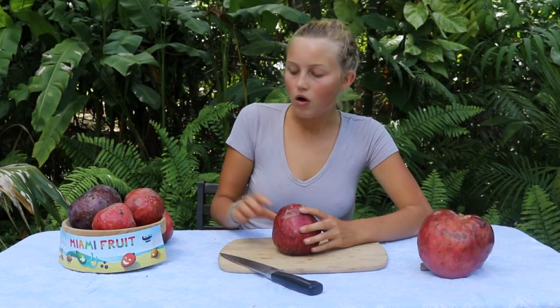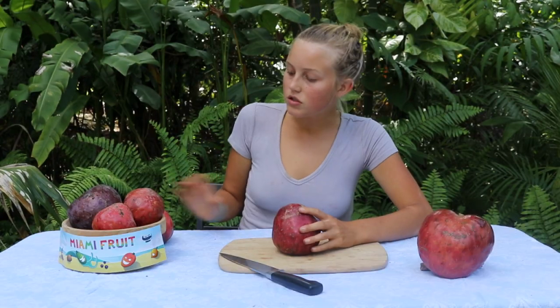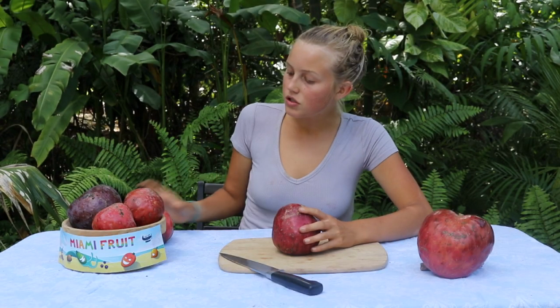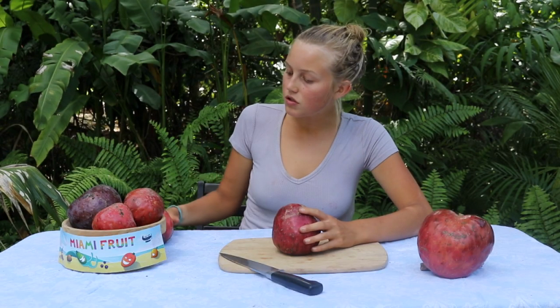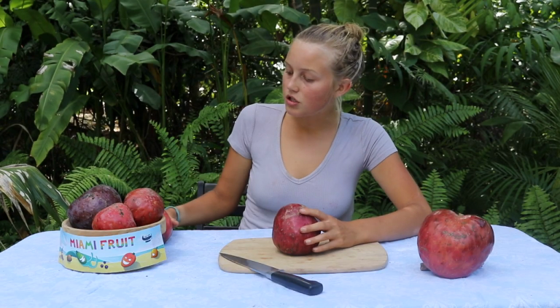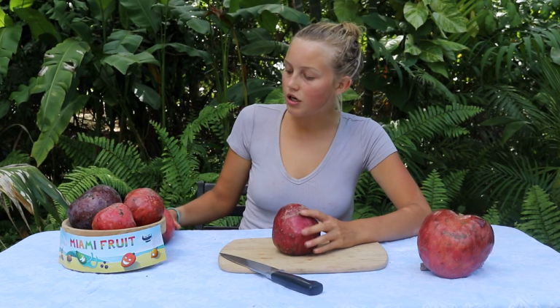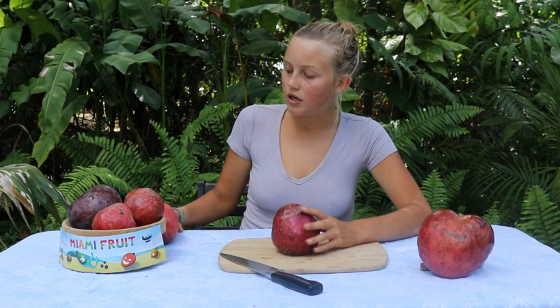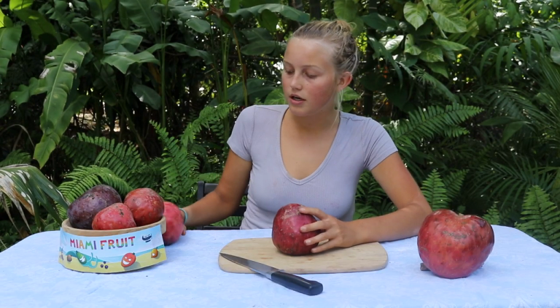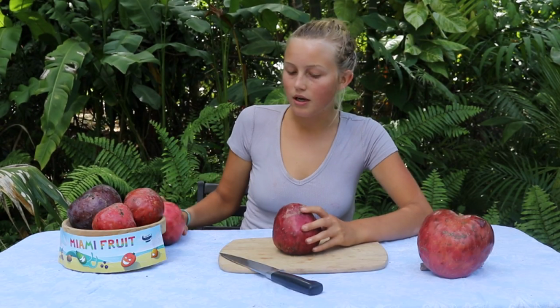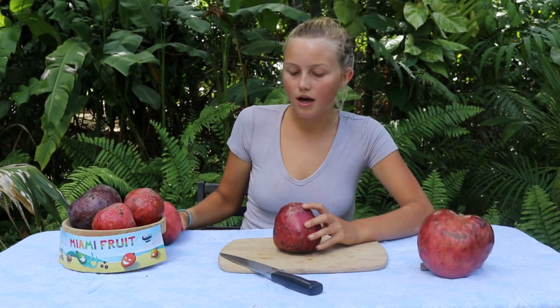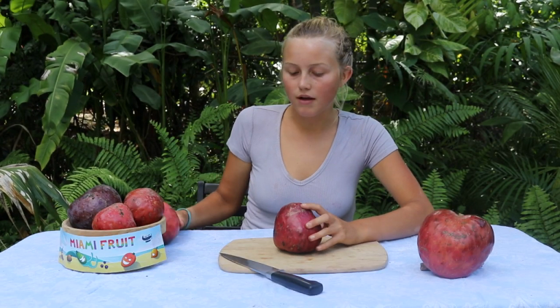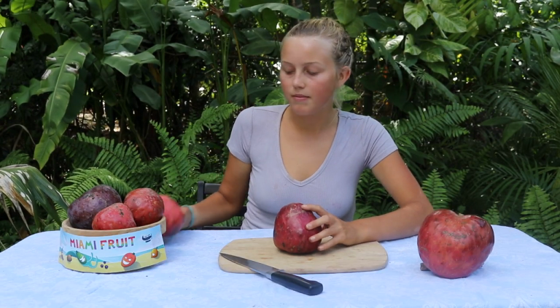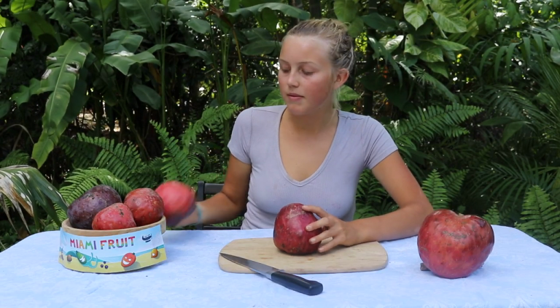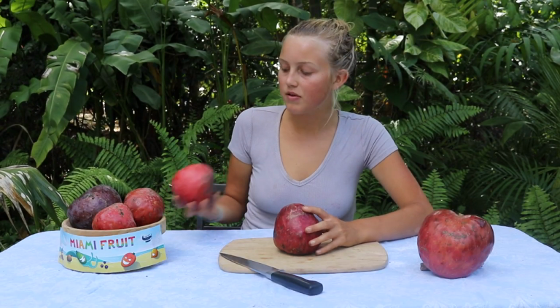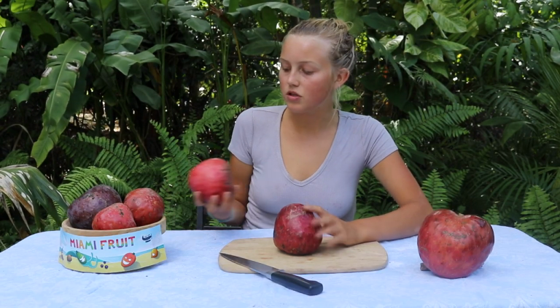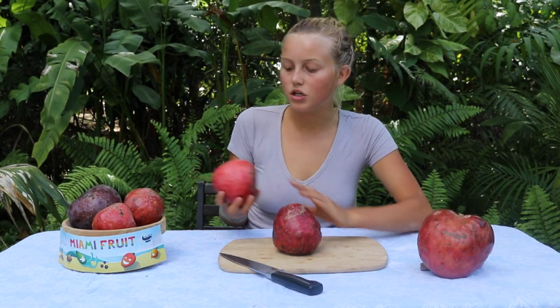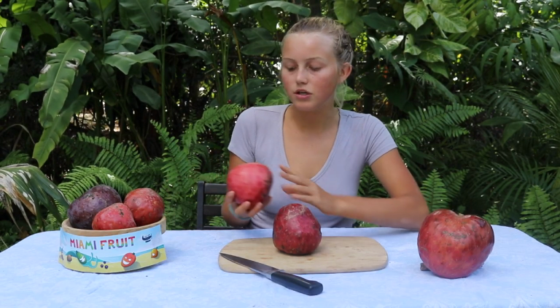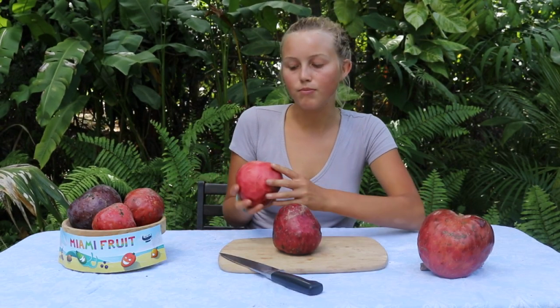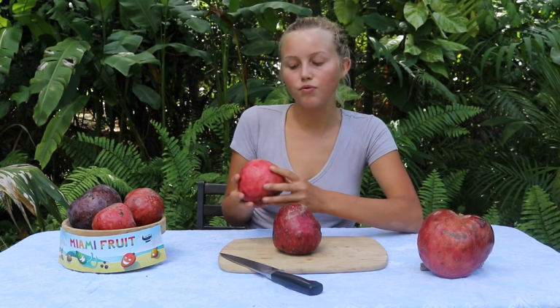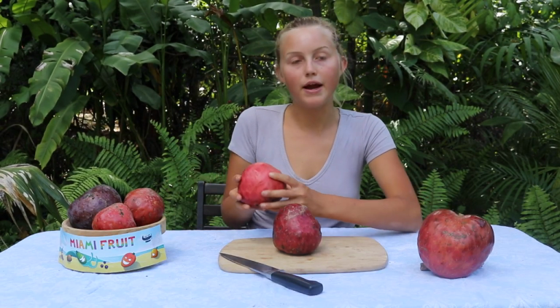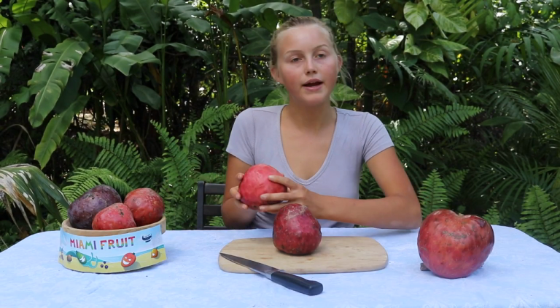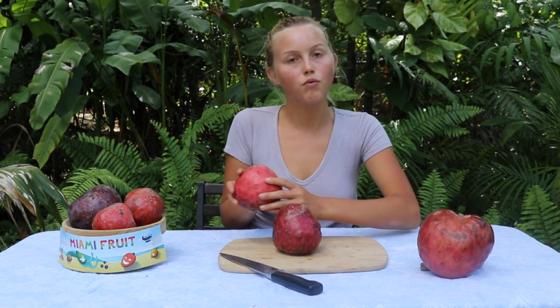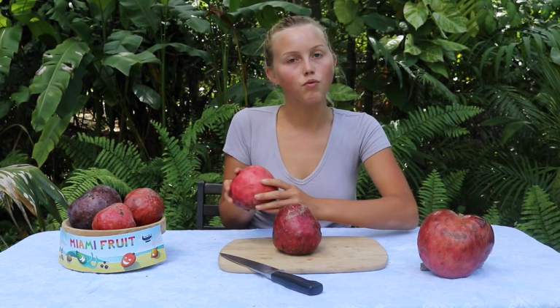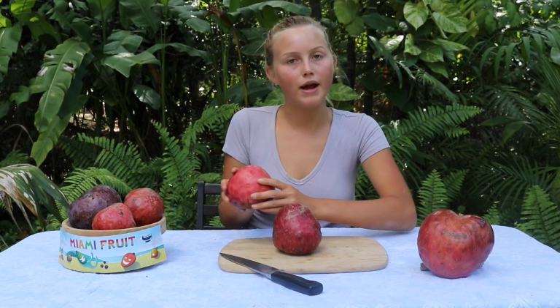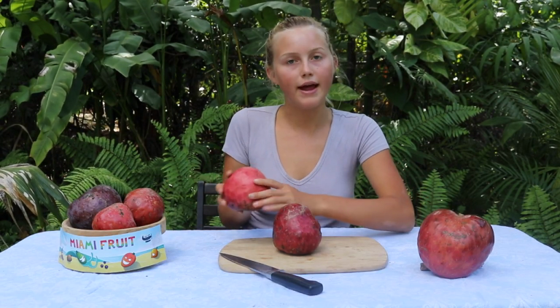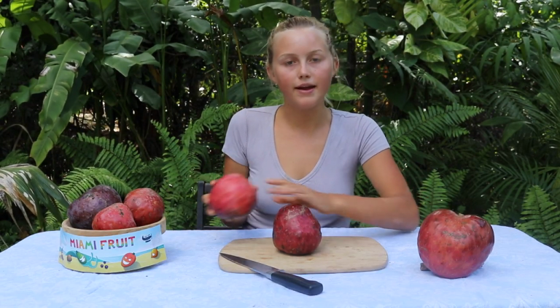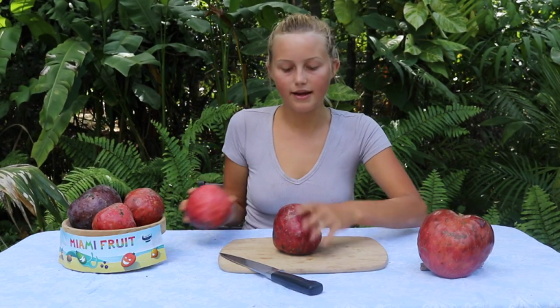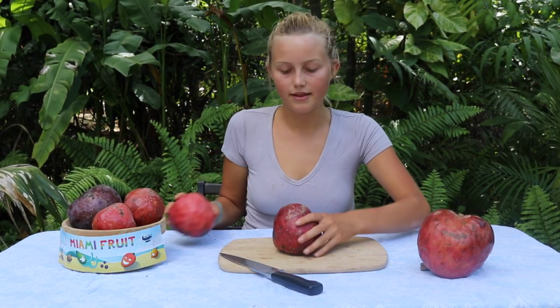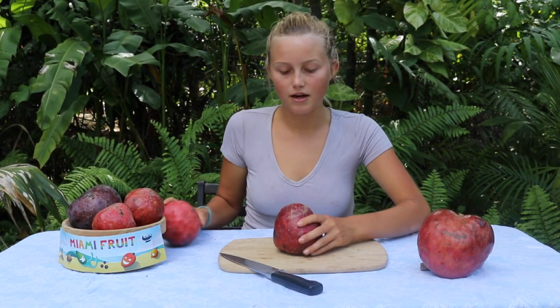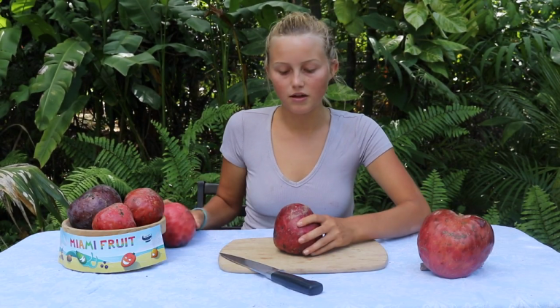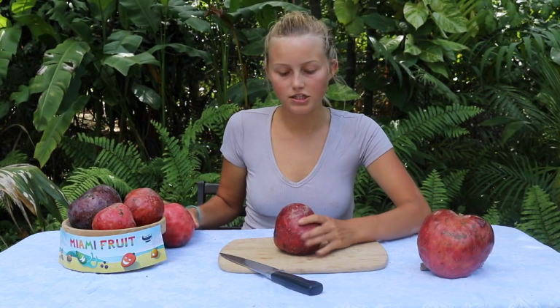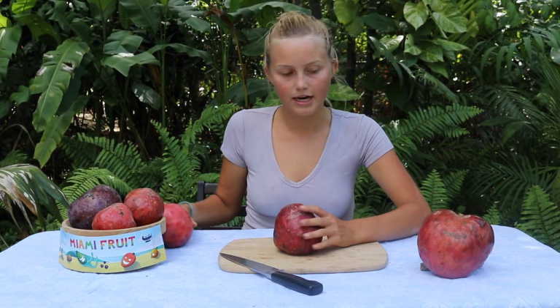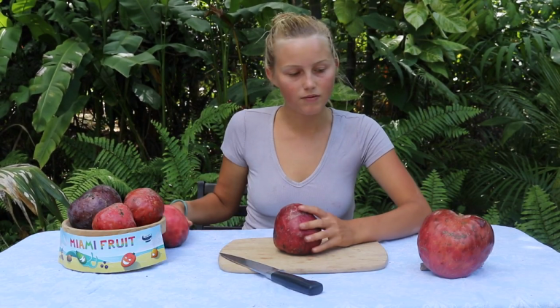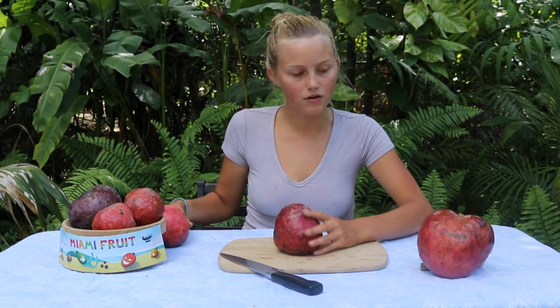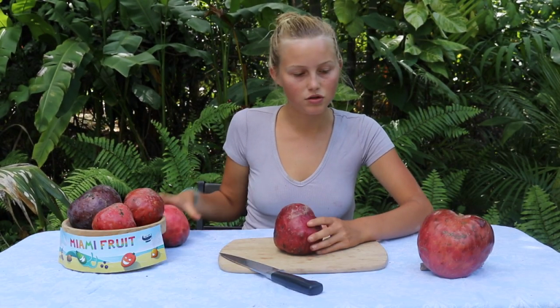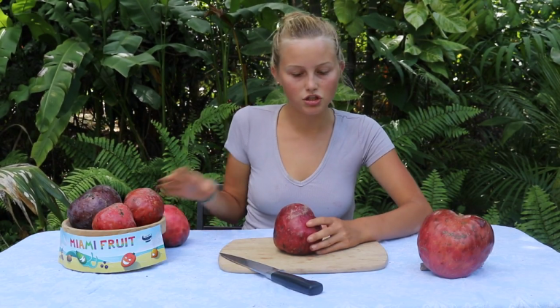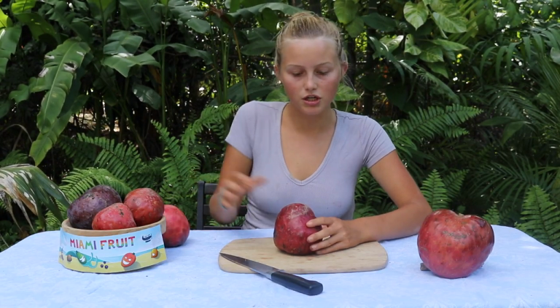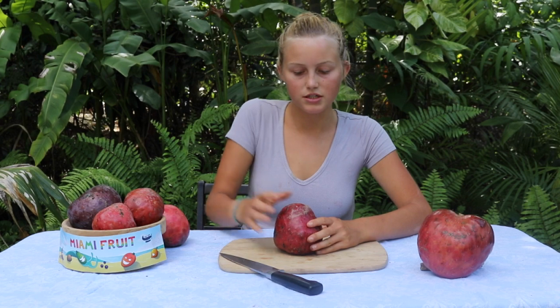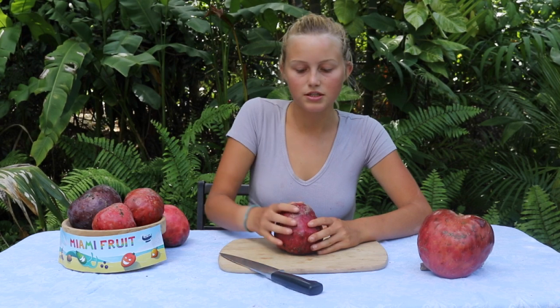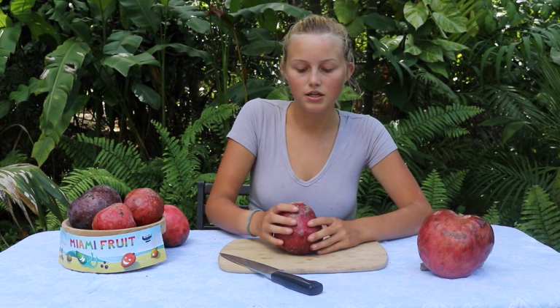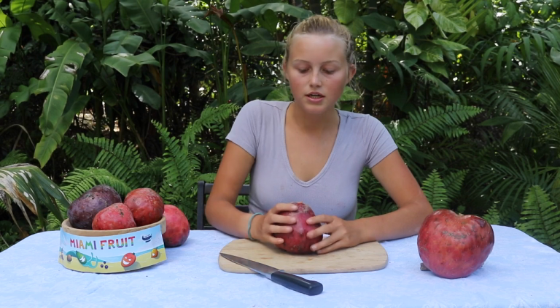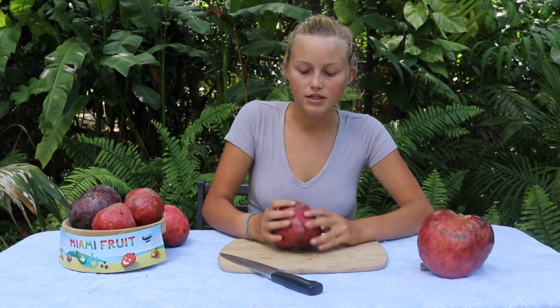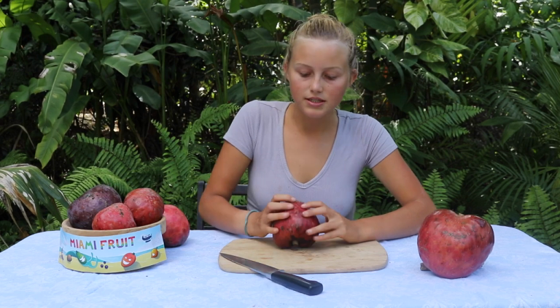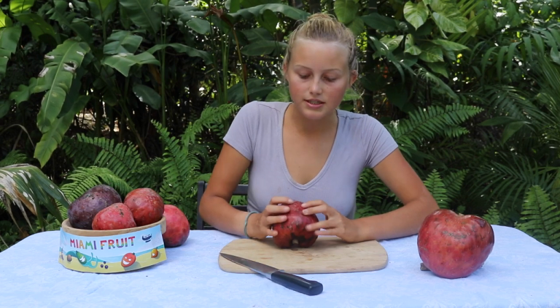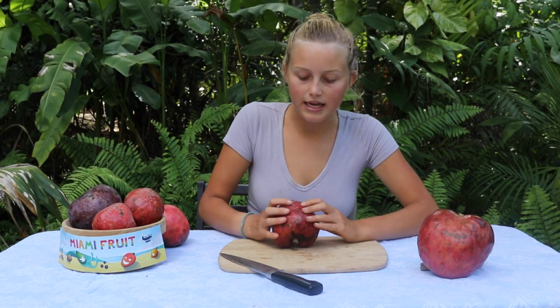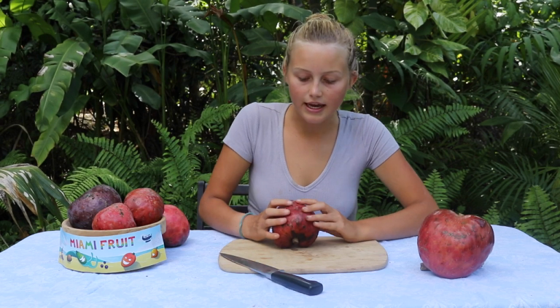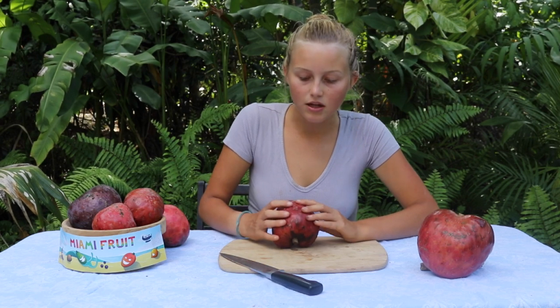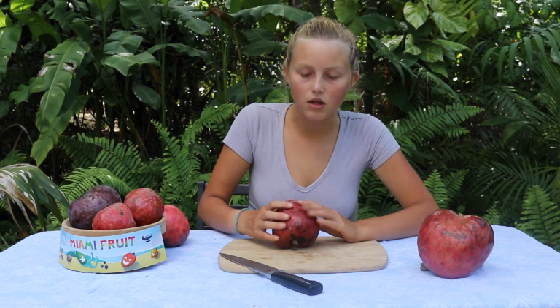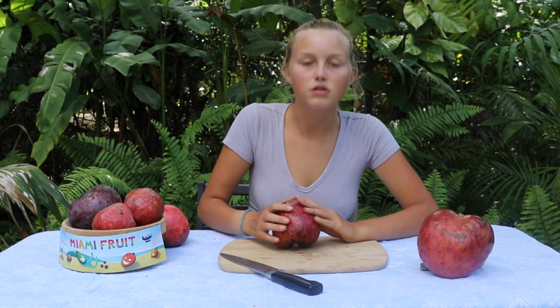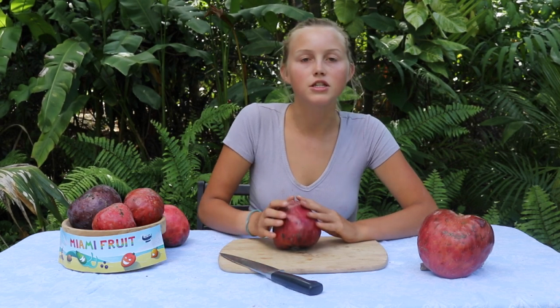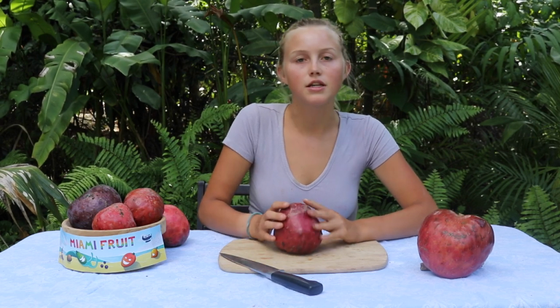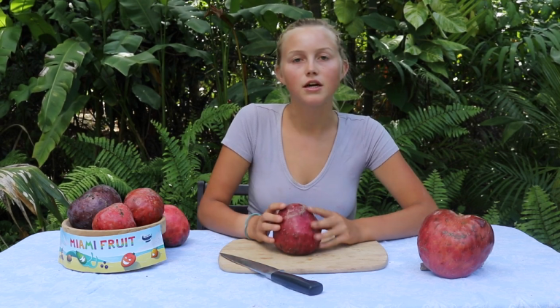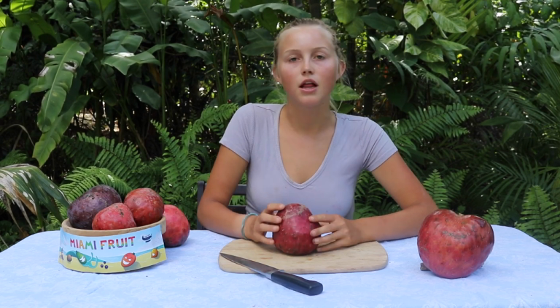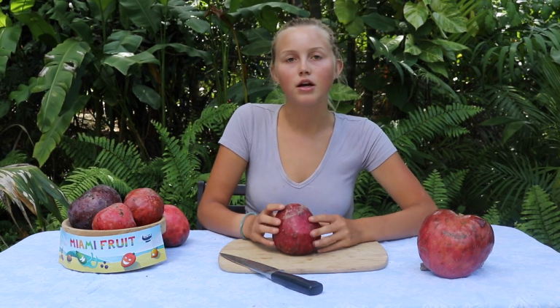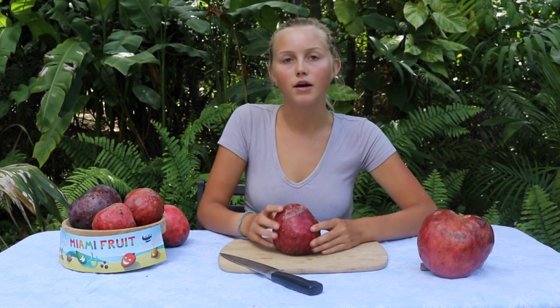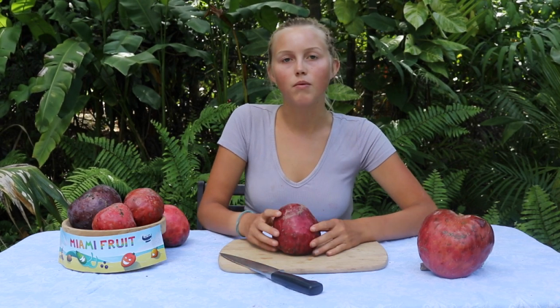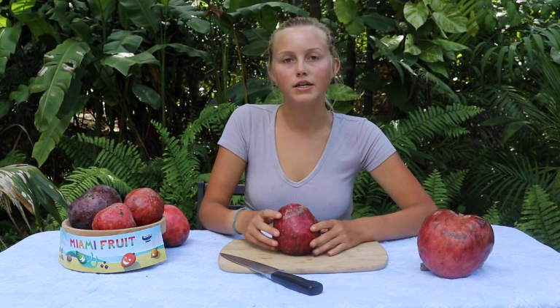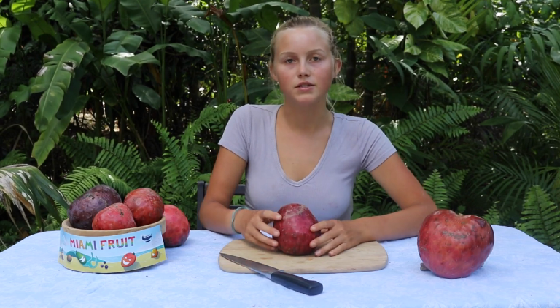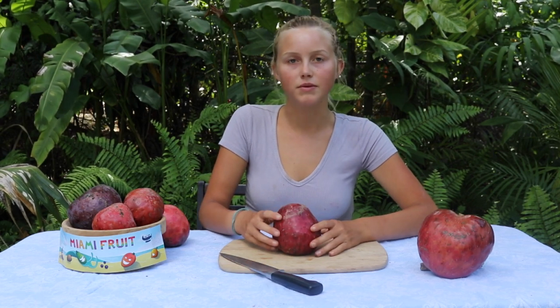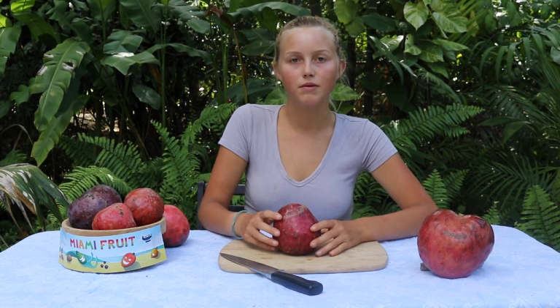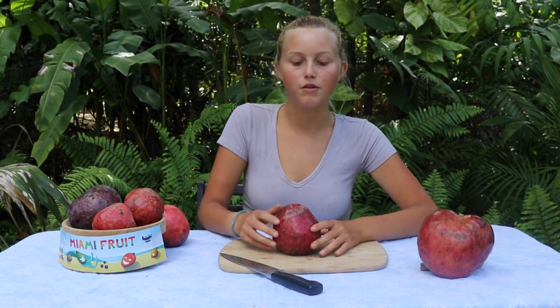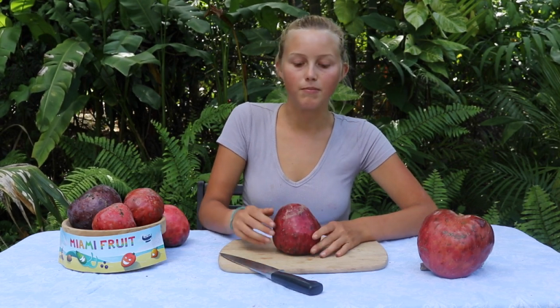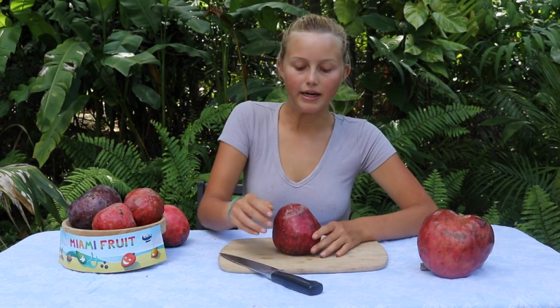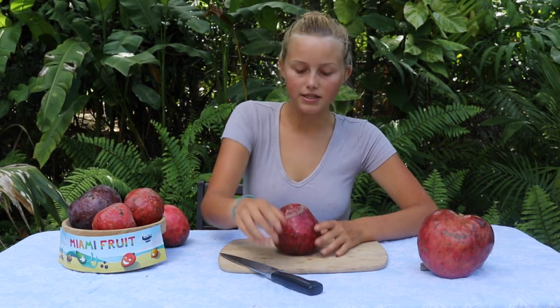It'll also sometimes turn a bright red, and other times it'll just stay close to the color it was when it was picked.